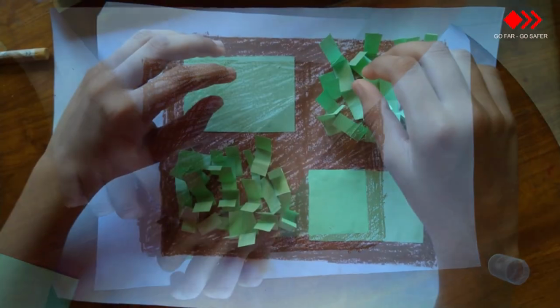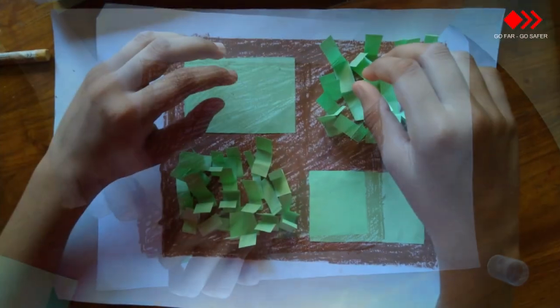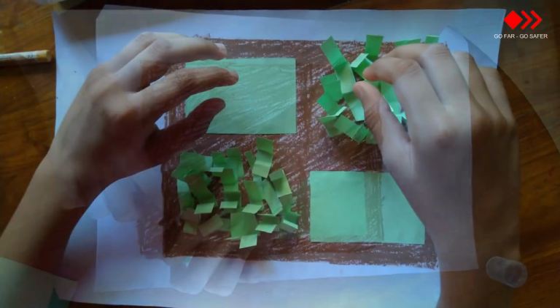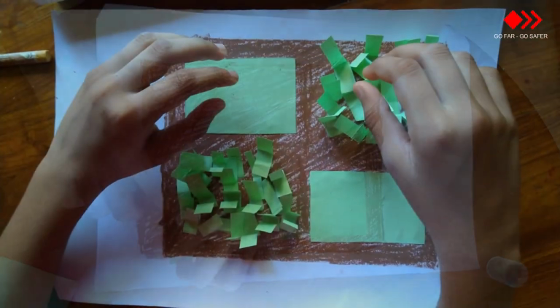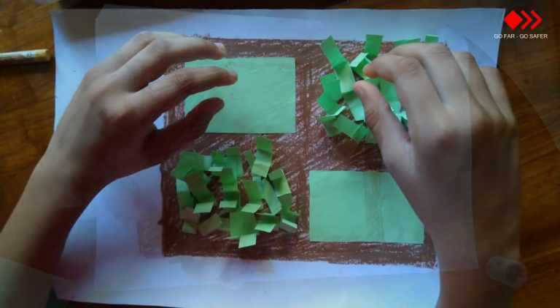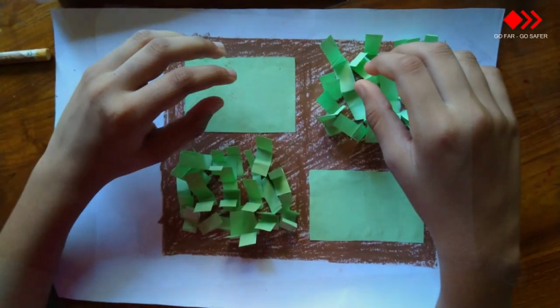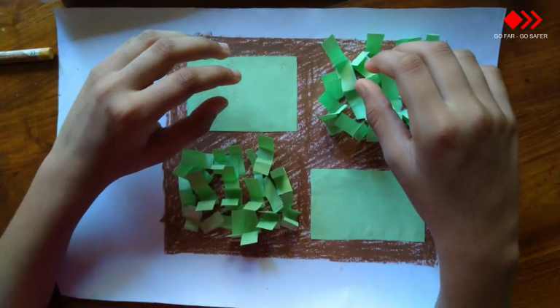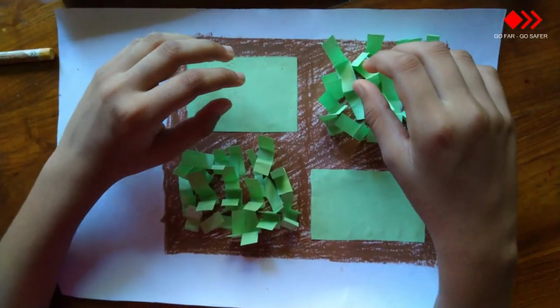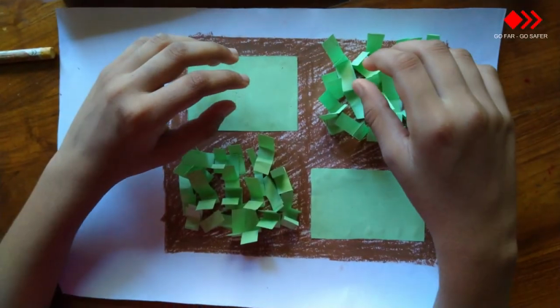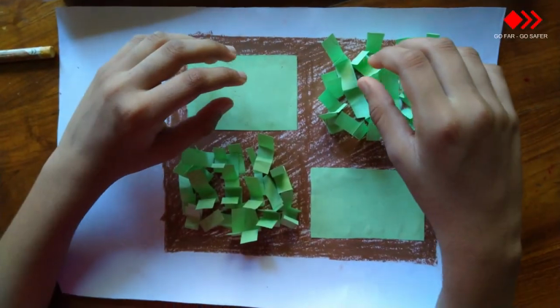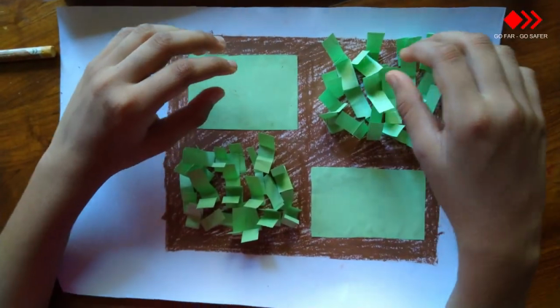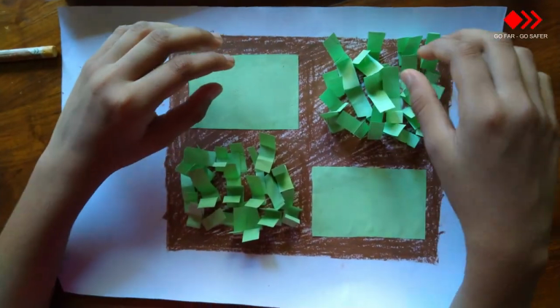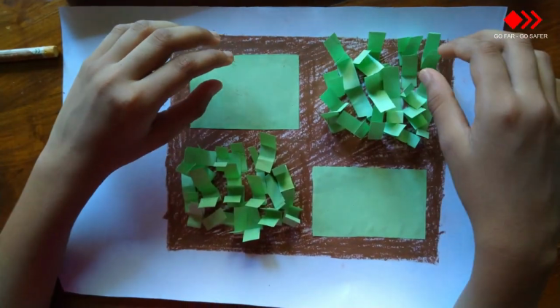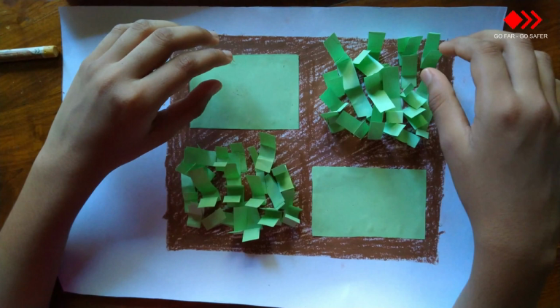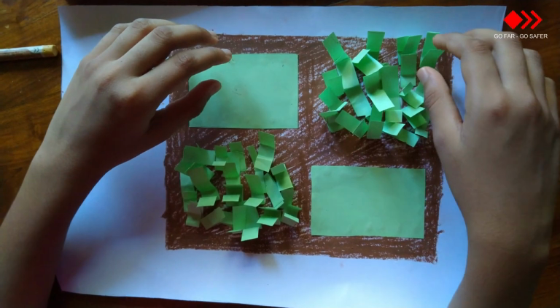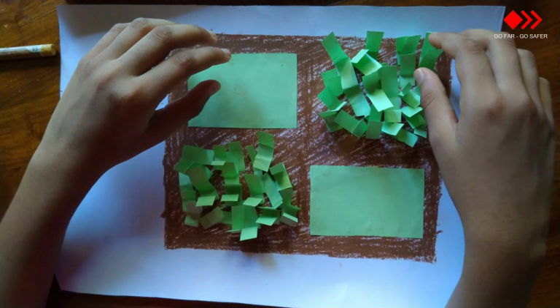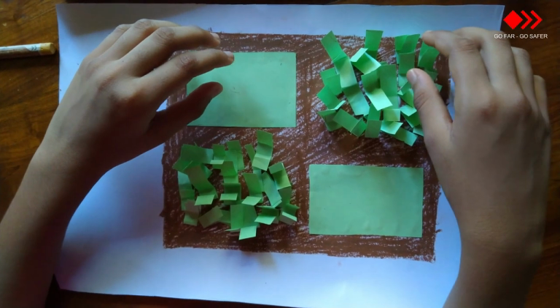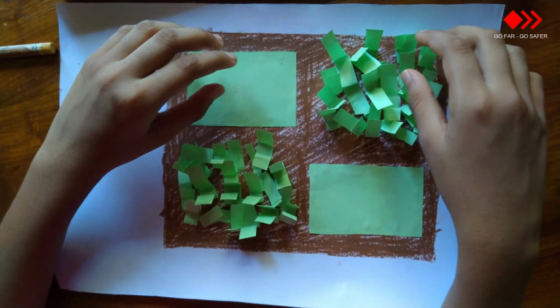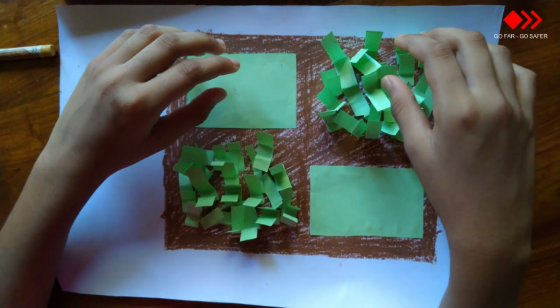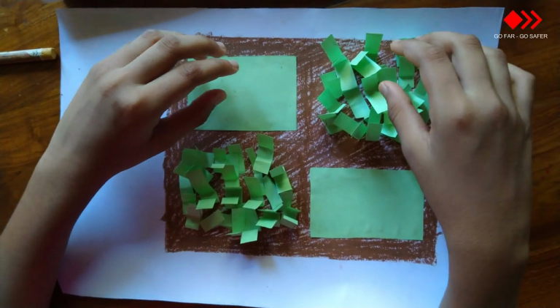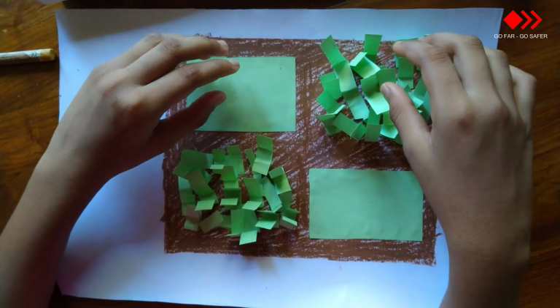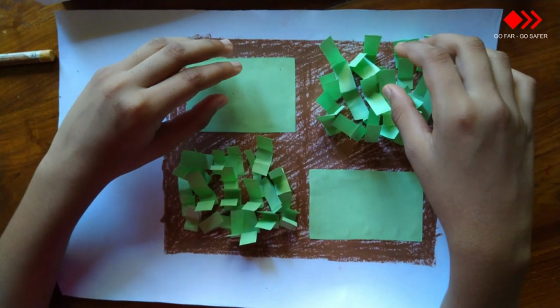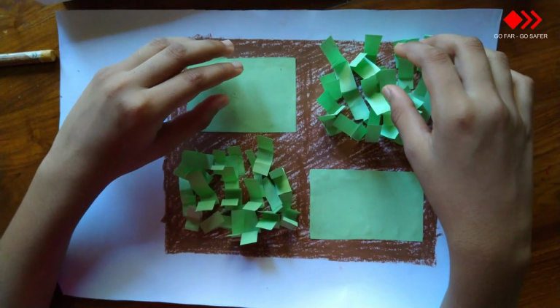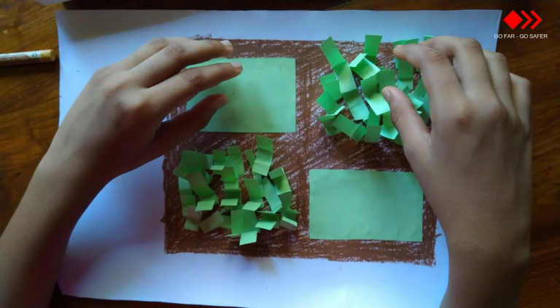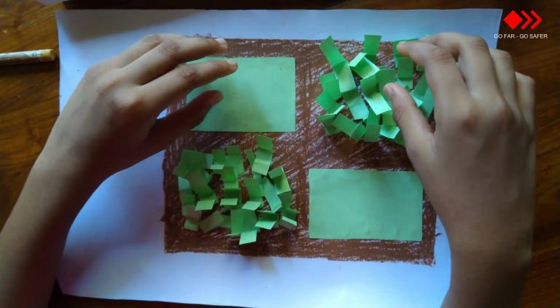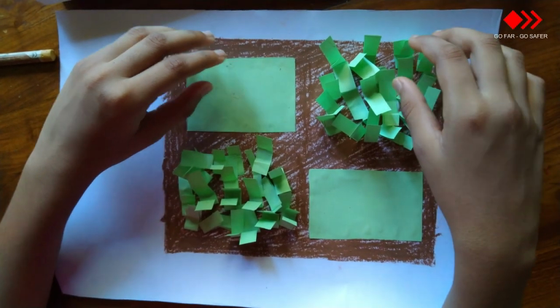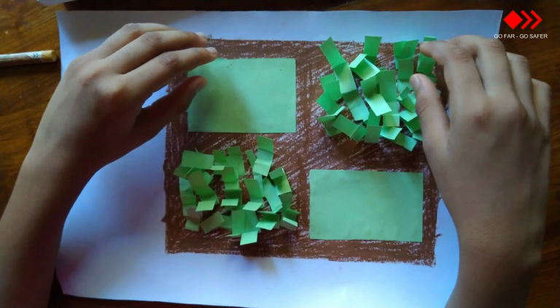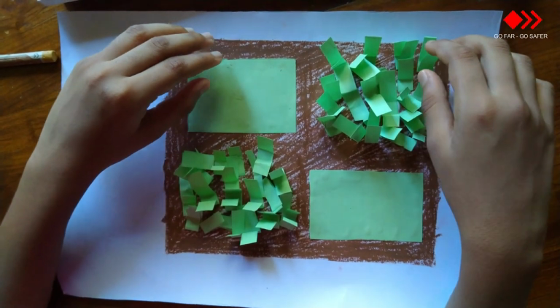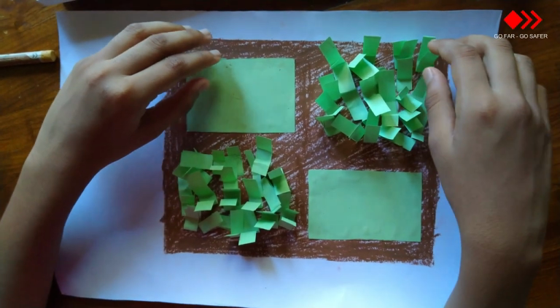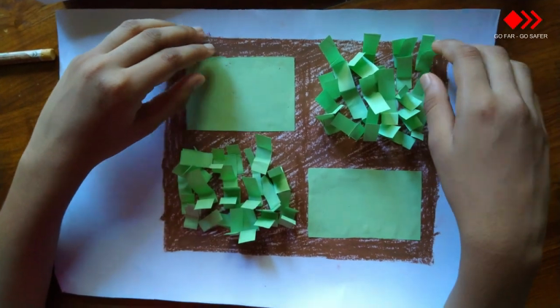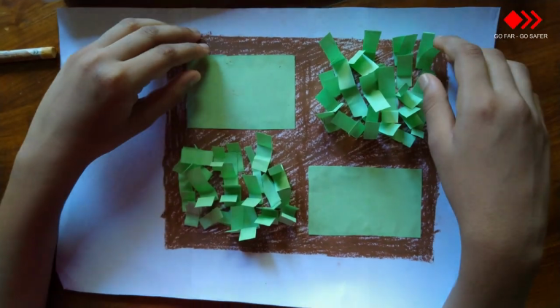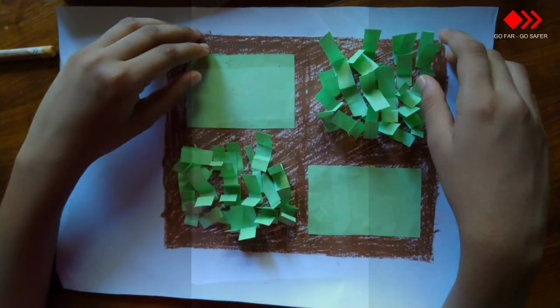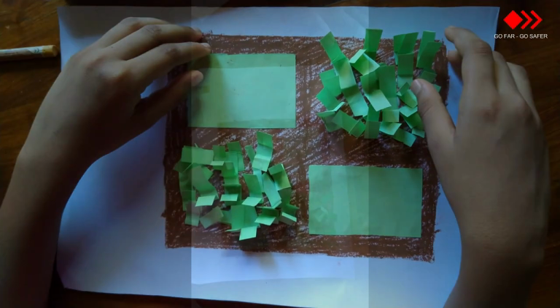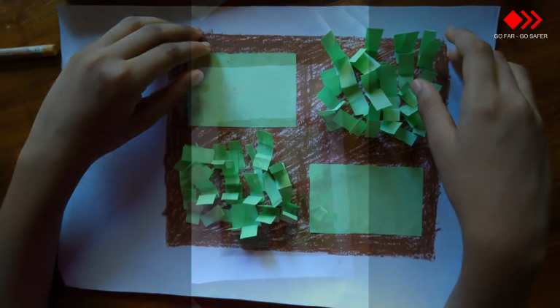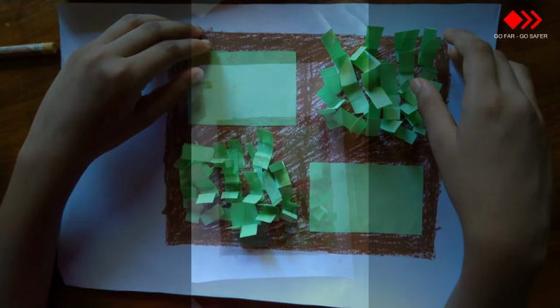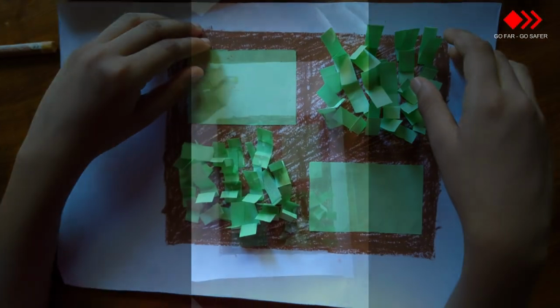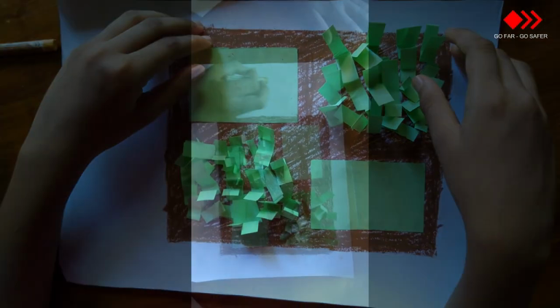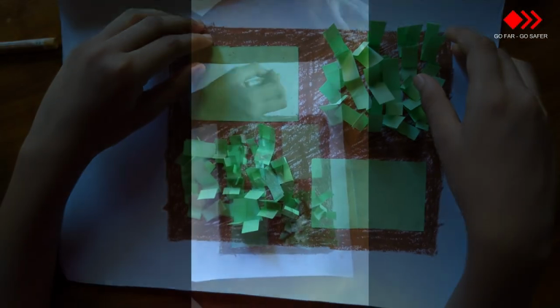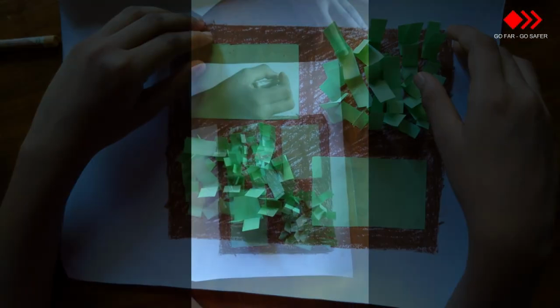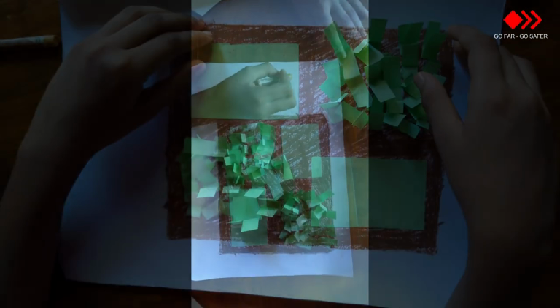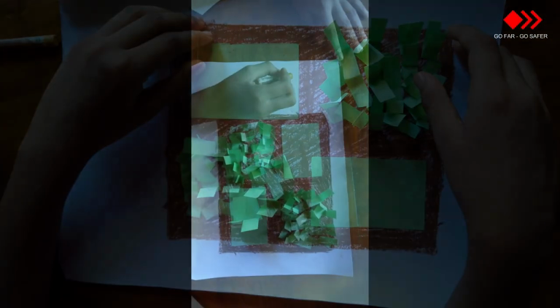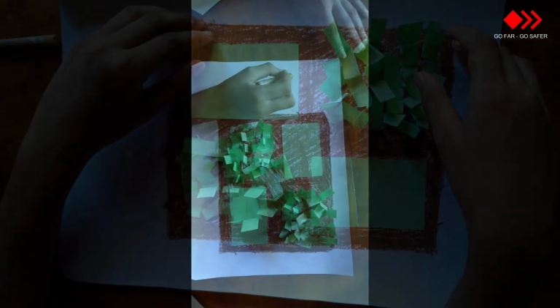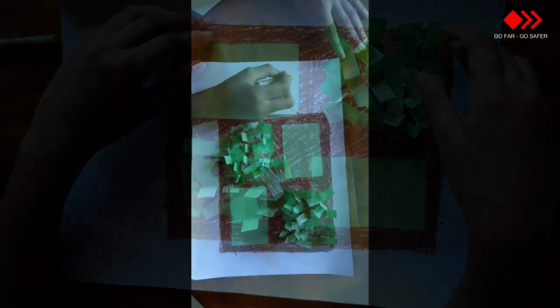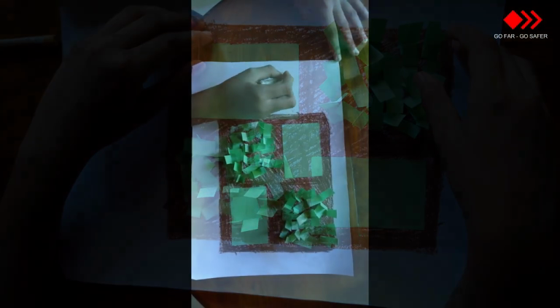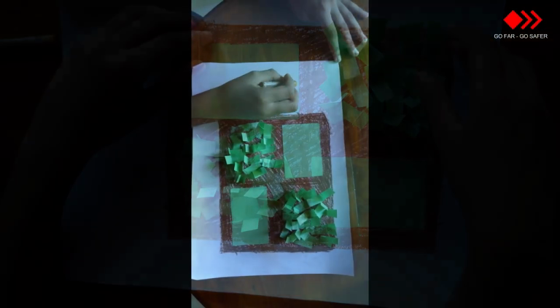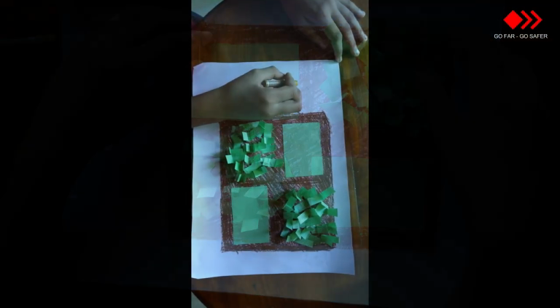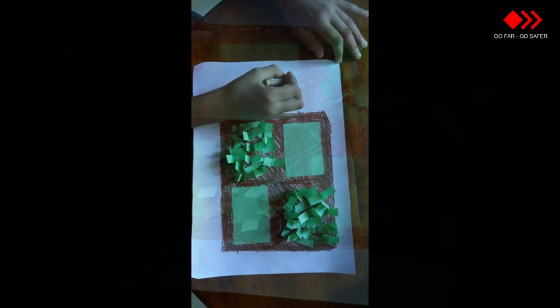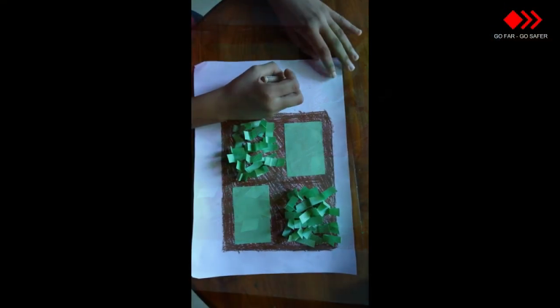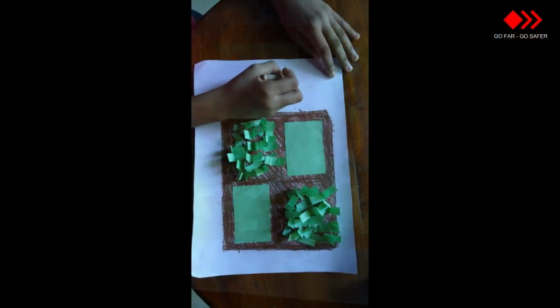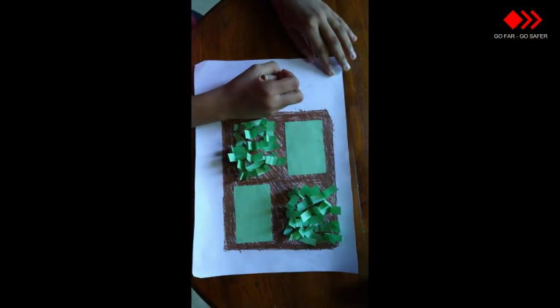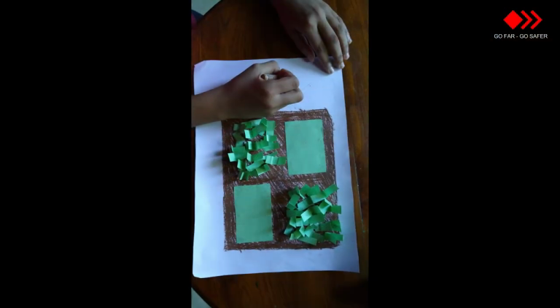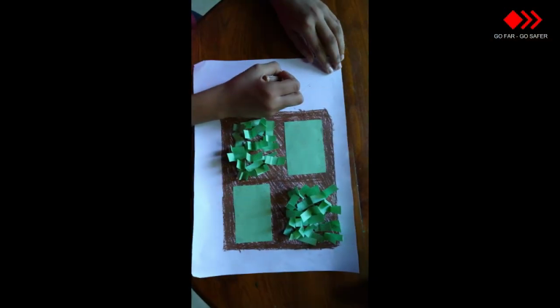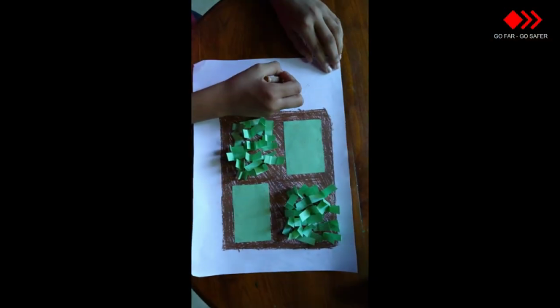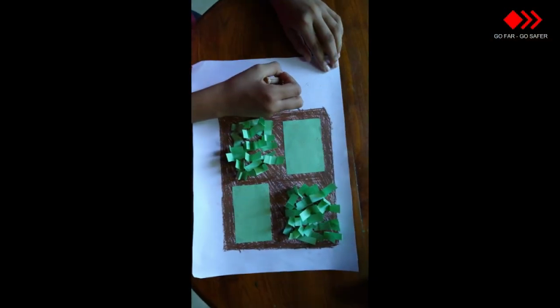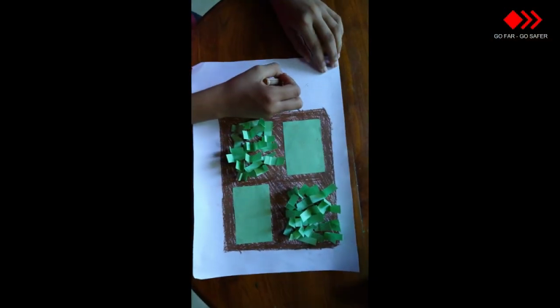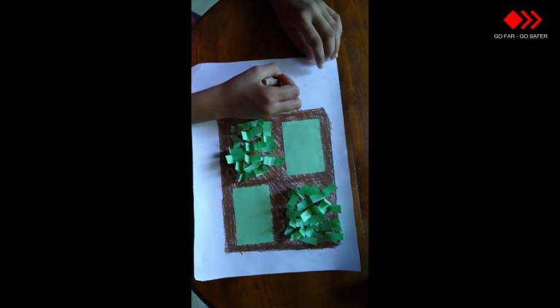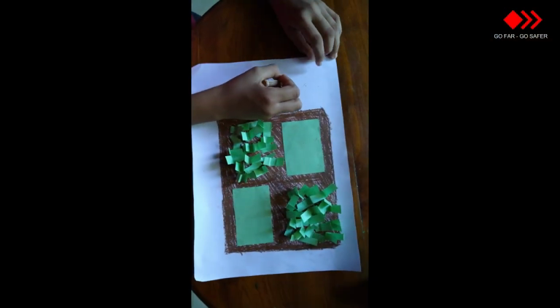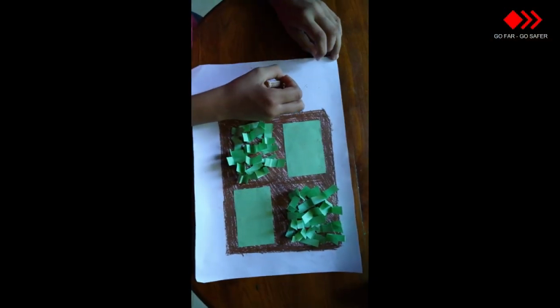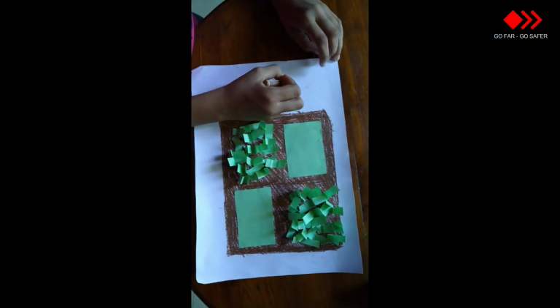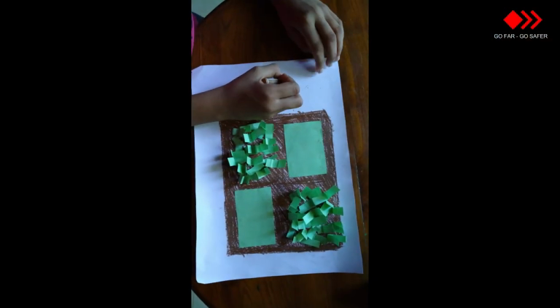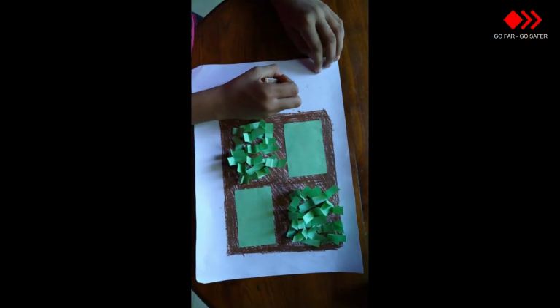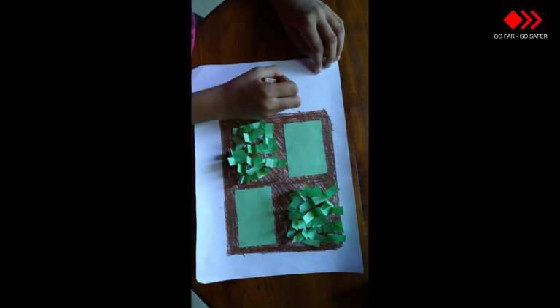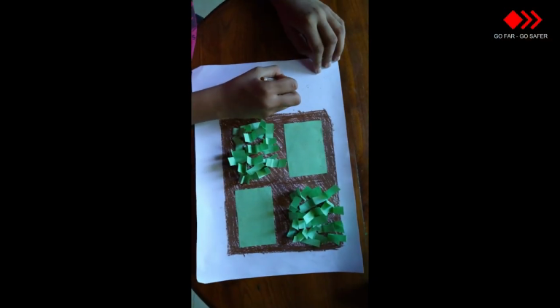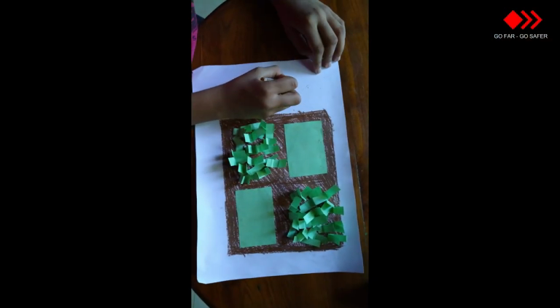Now the paddy field looks like this. I'm going to draw the farmer near the paddy field.